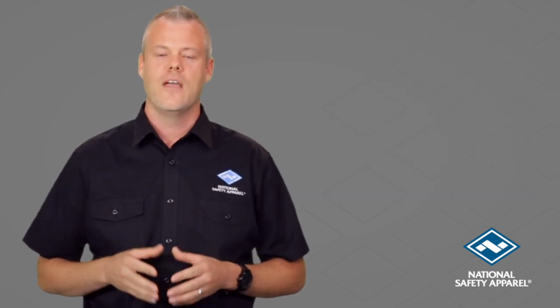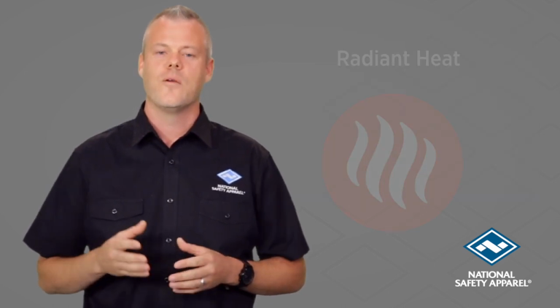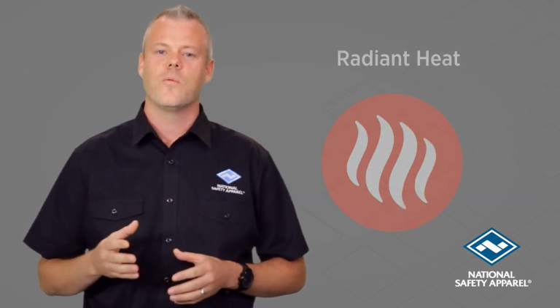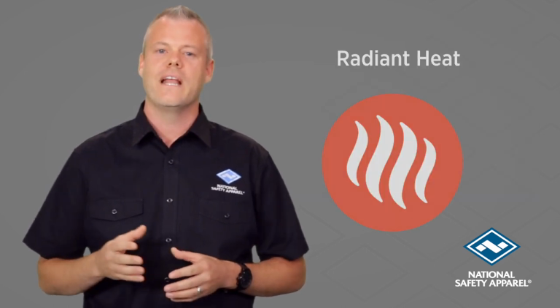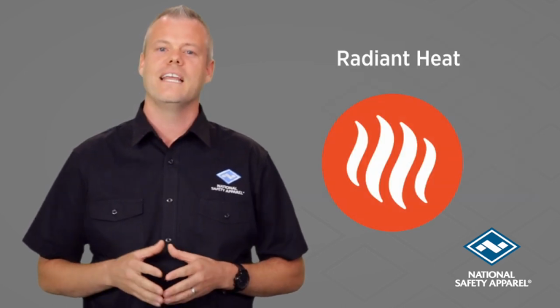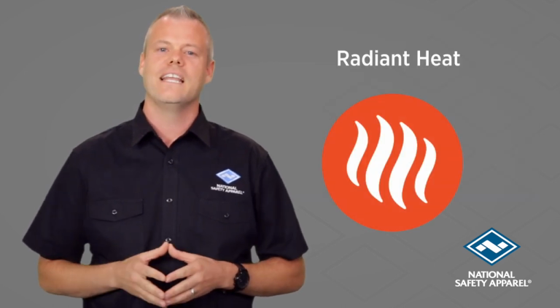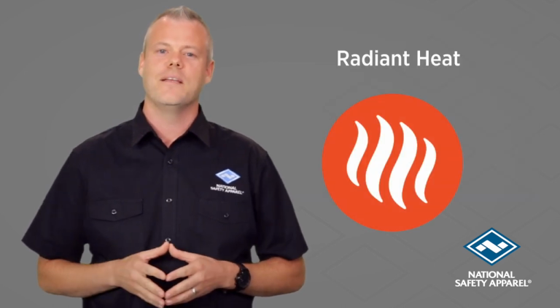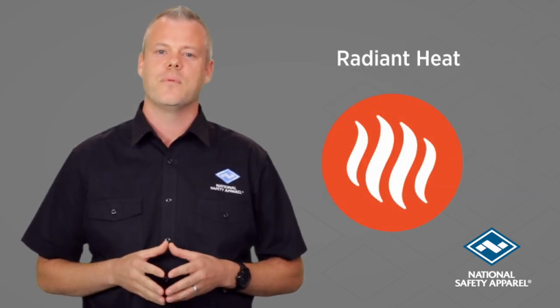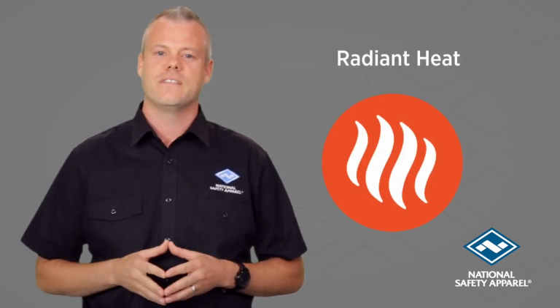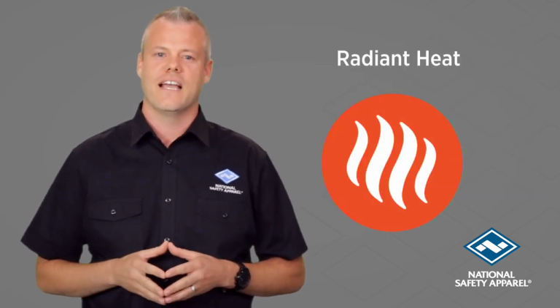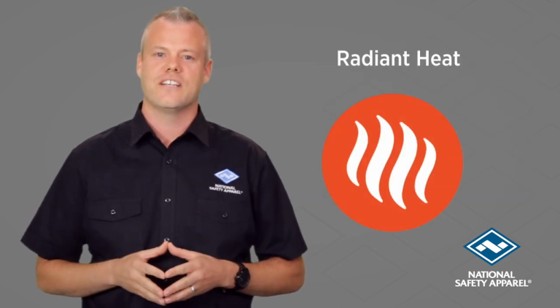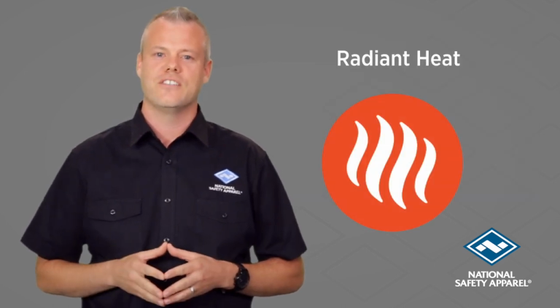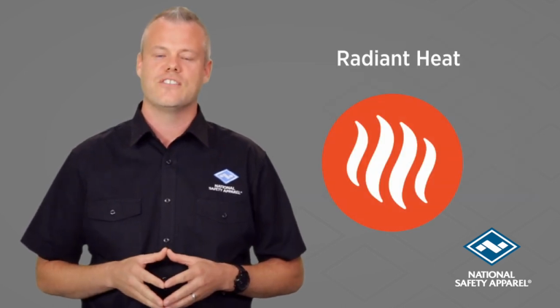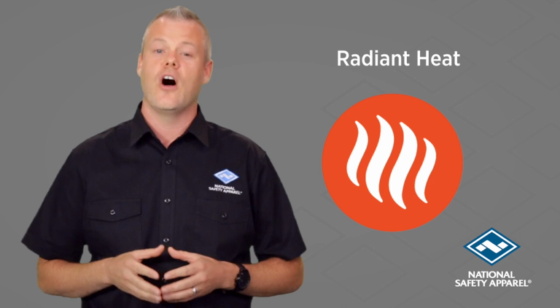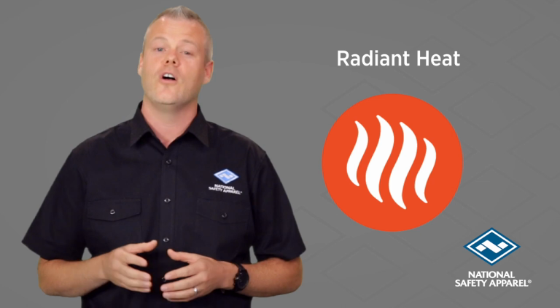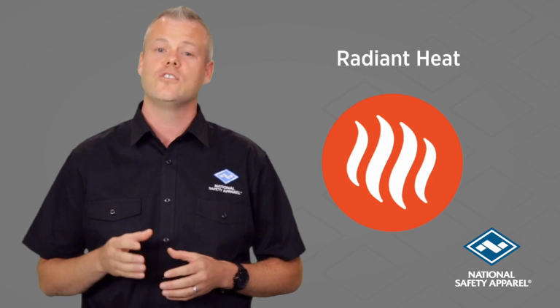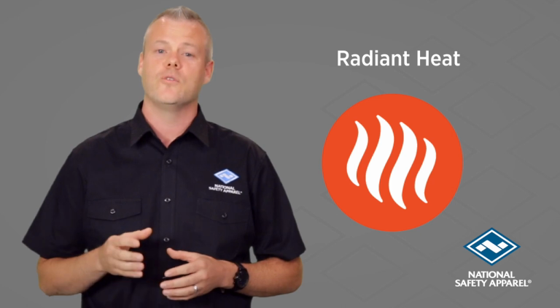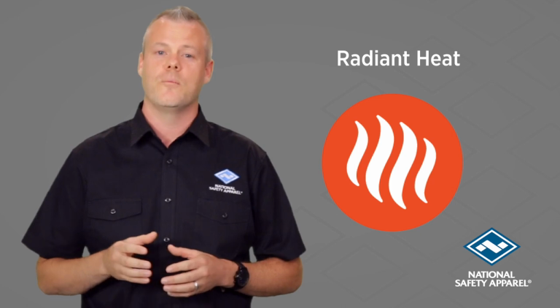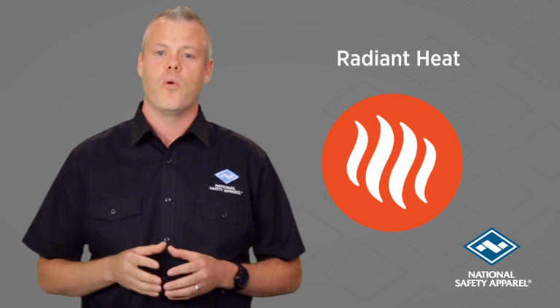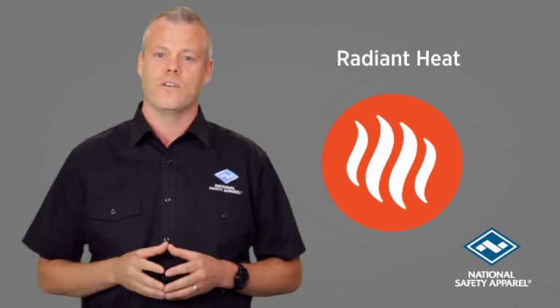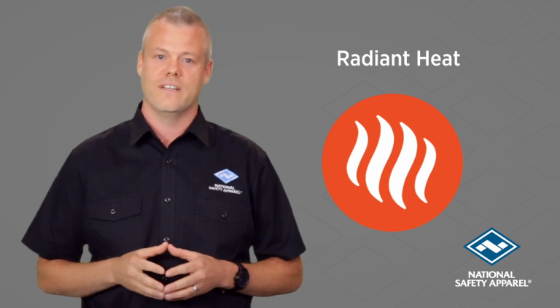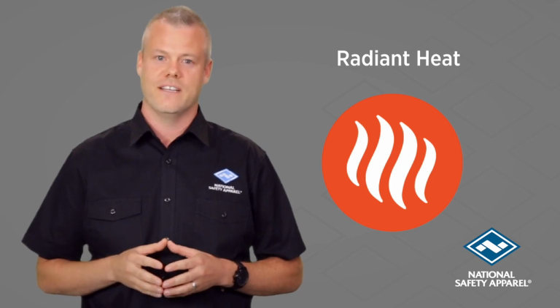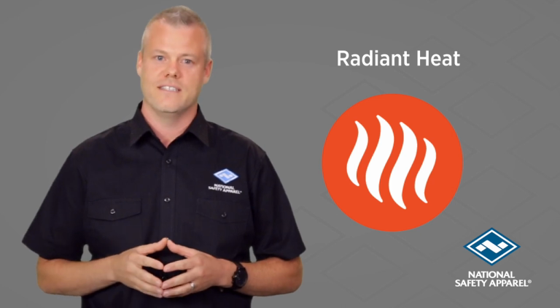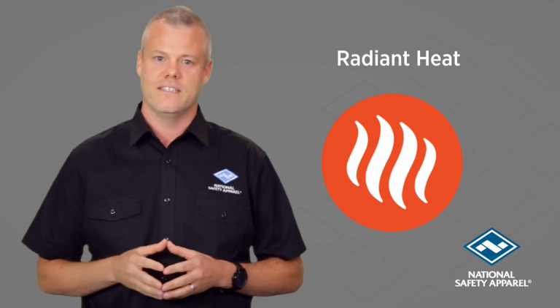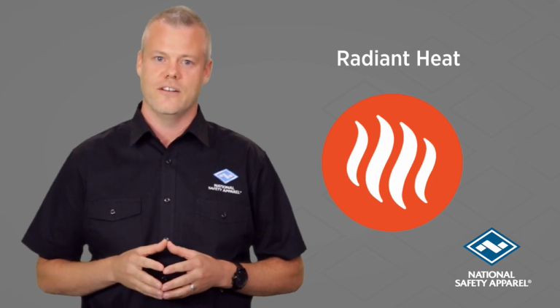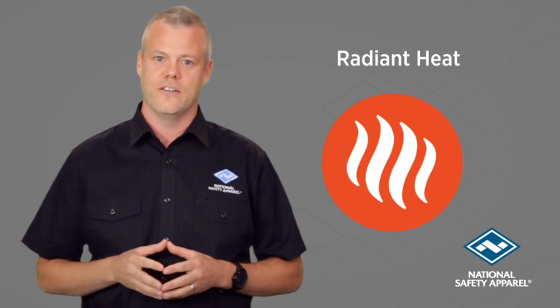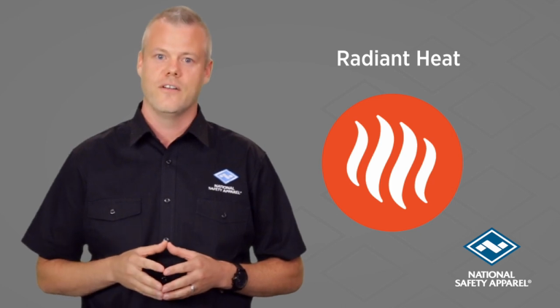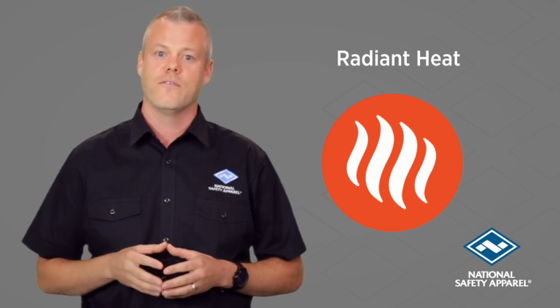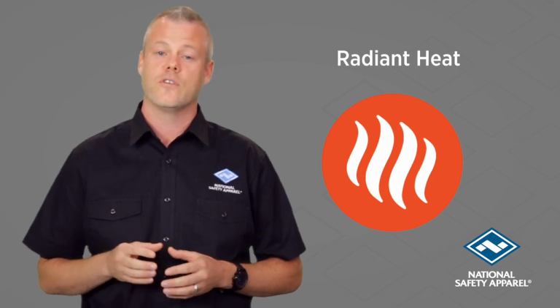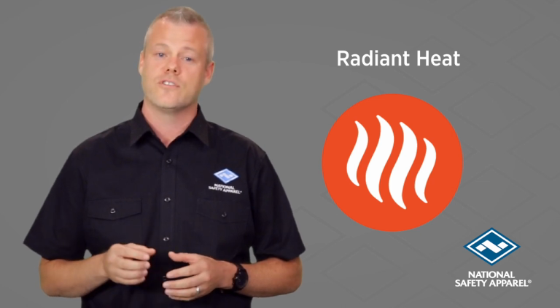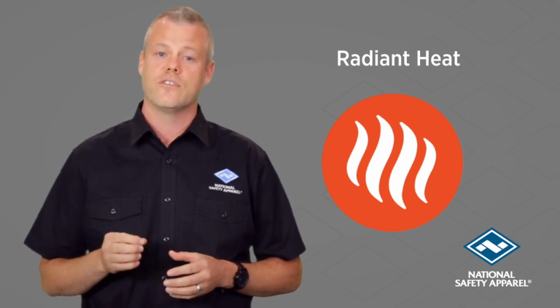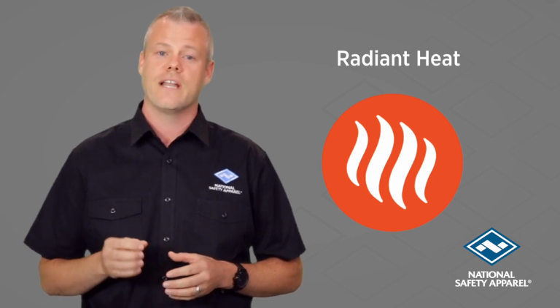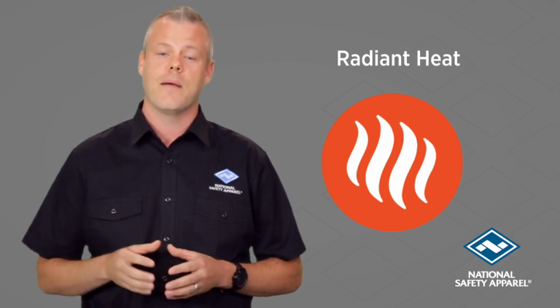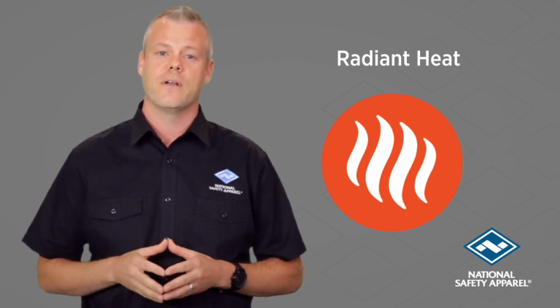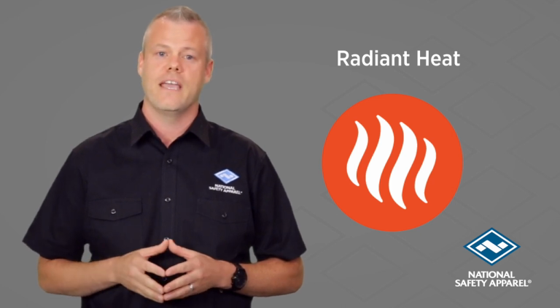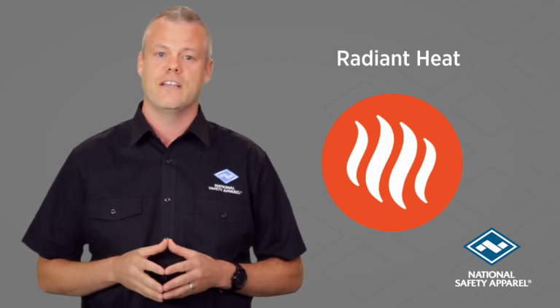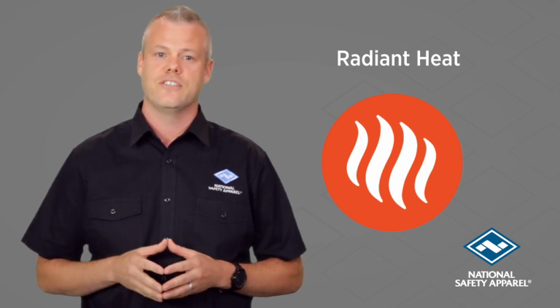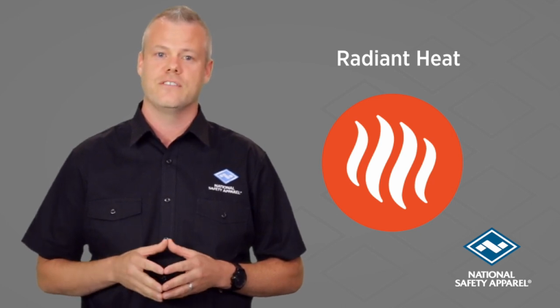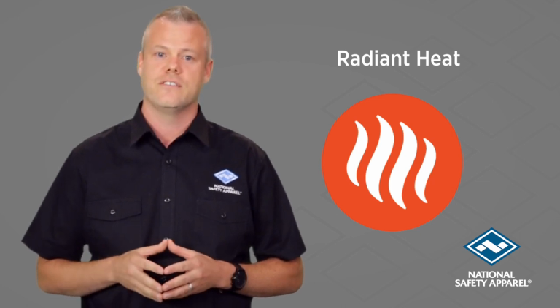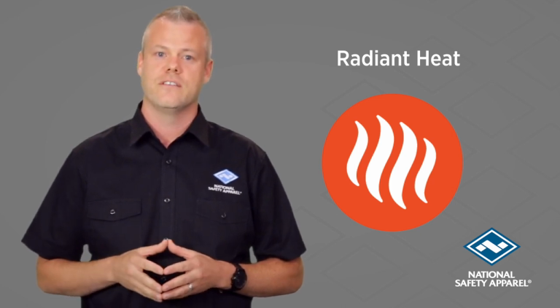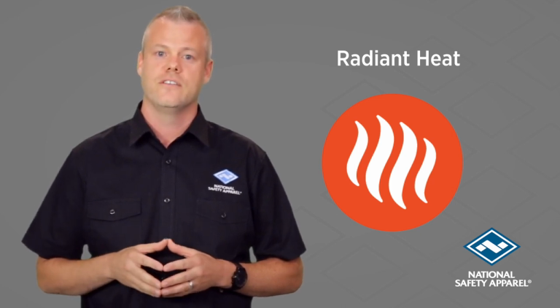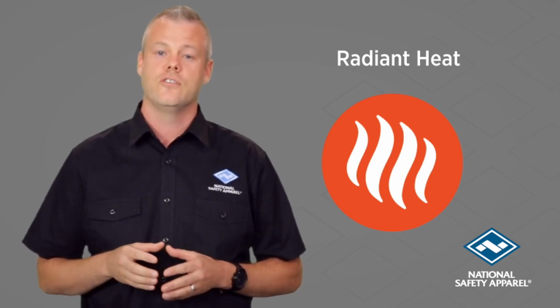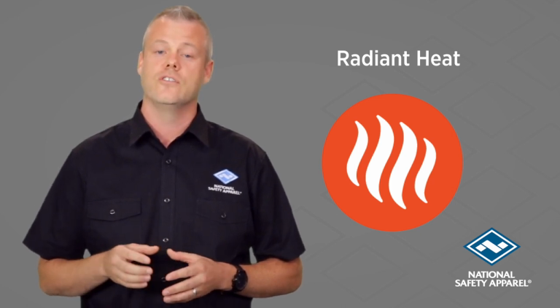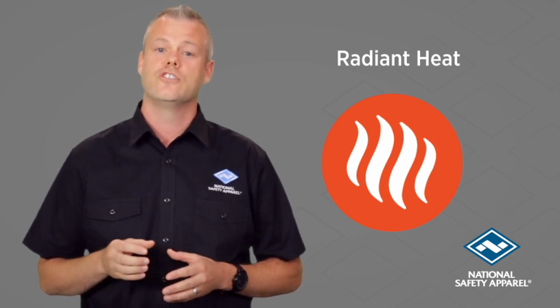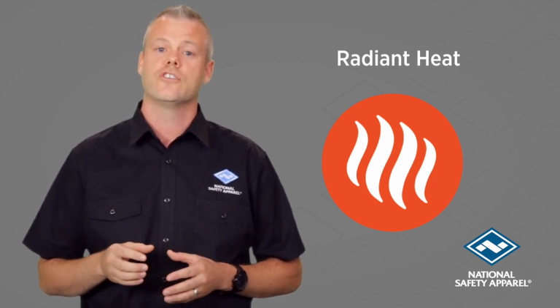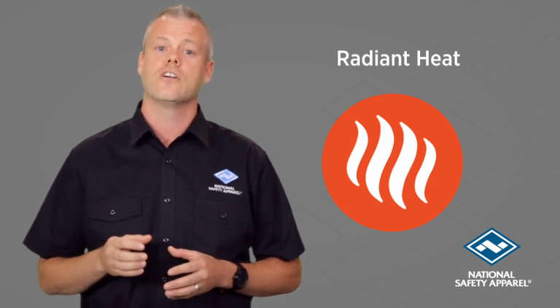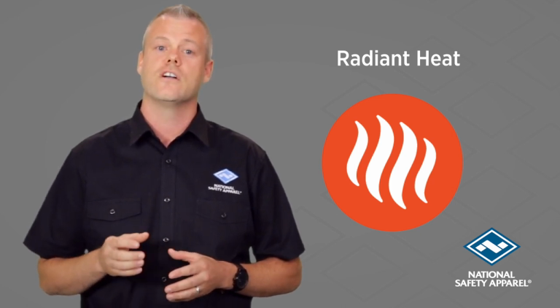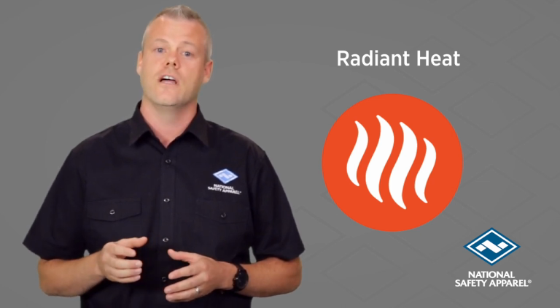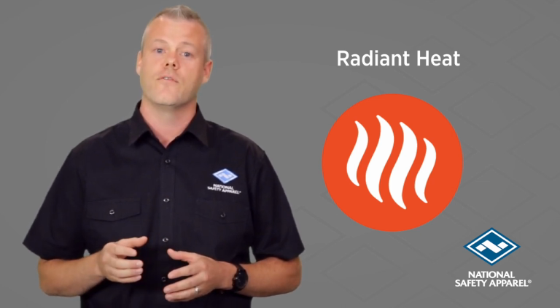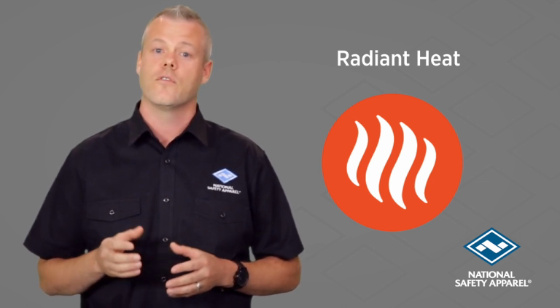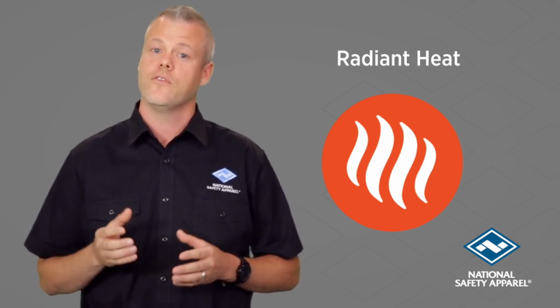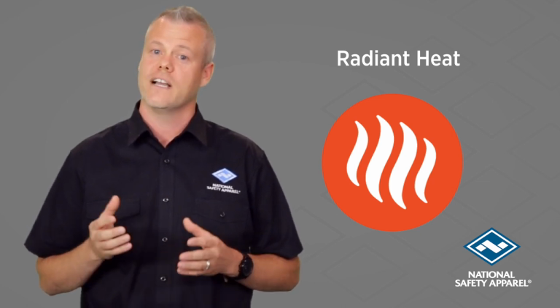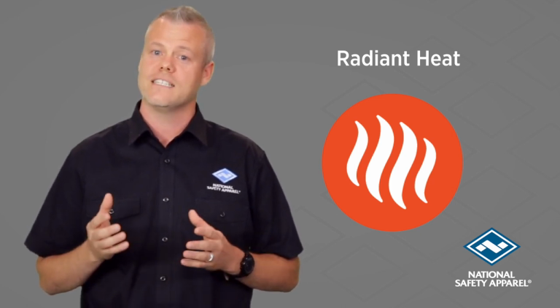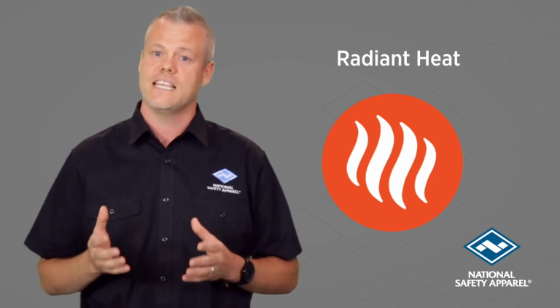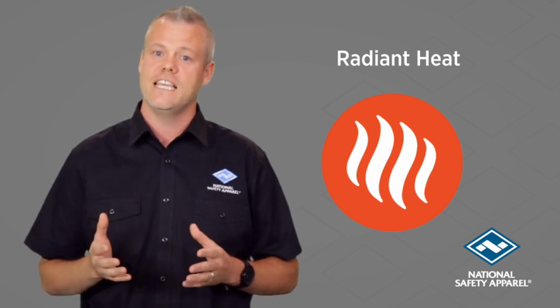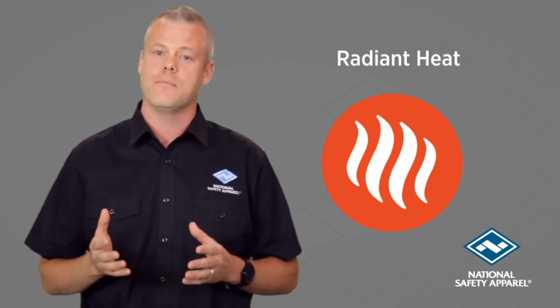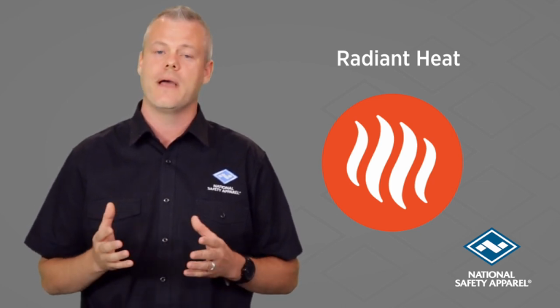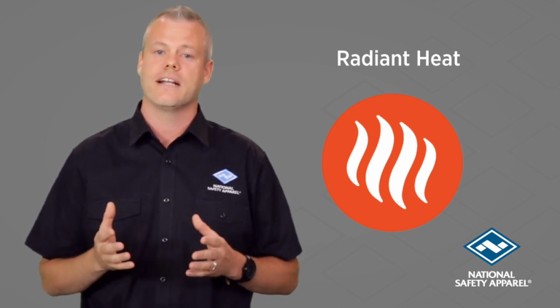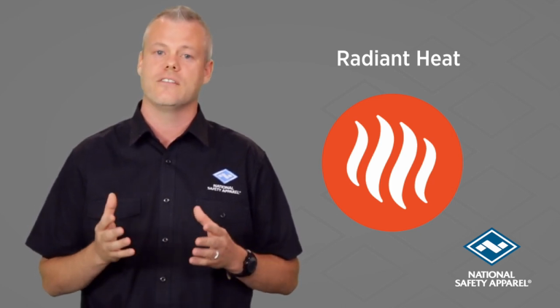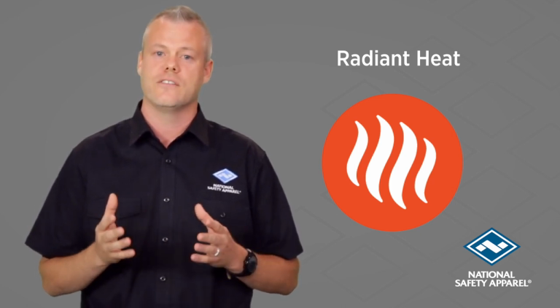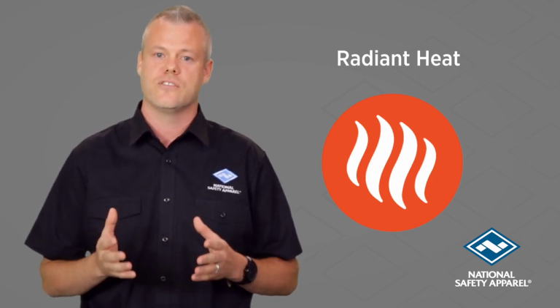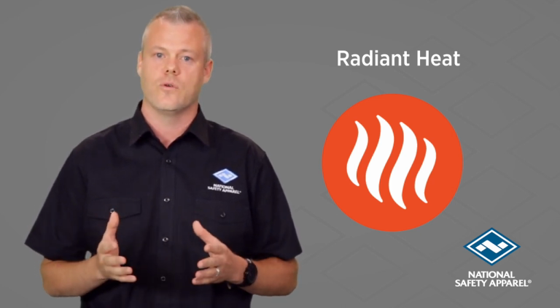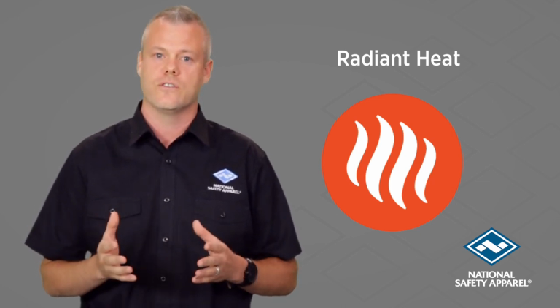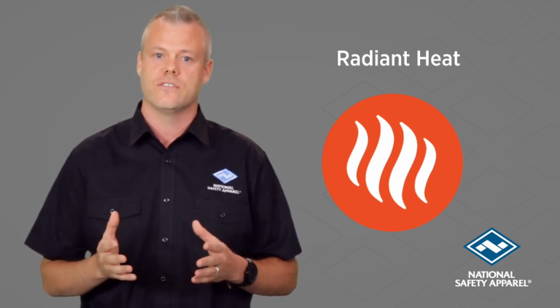Radiant heat protection is also important to consider for certain applications, to ensure a glove reflects heat back to the source.